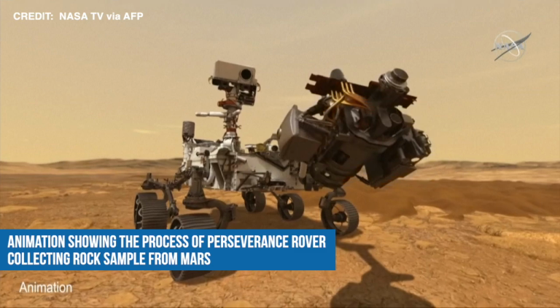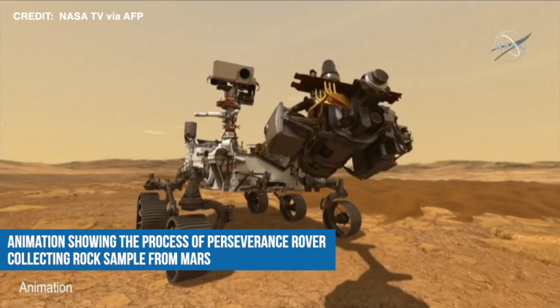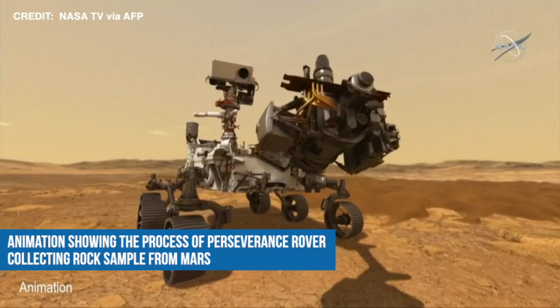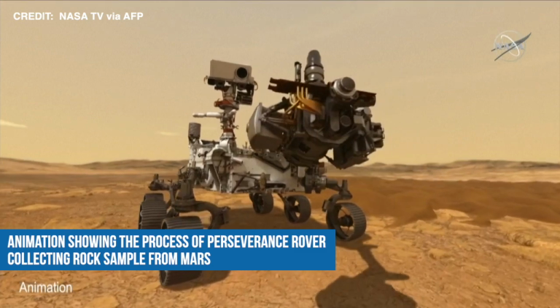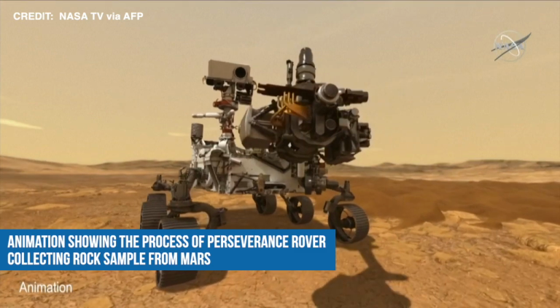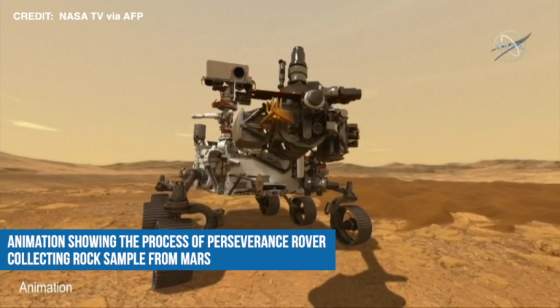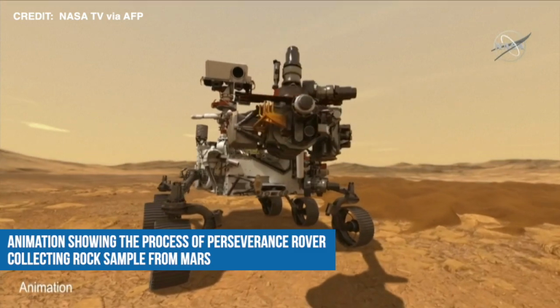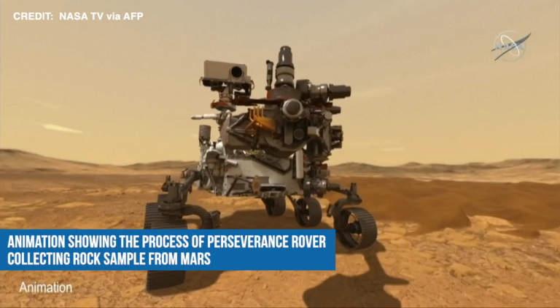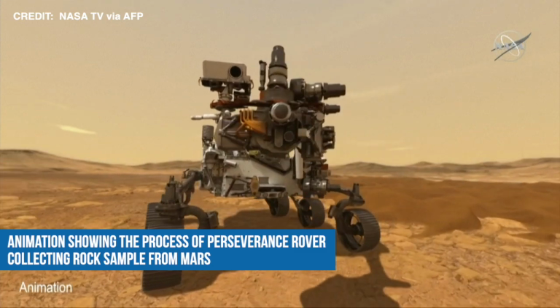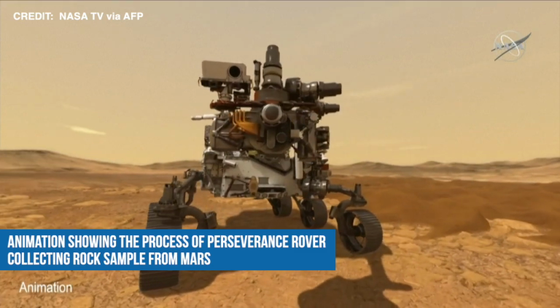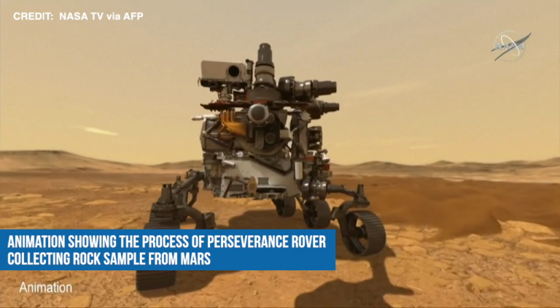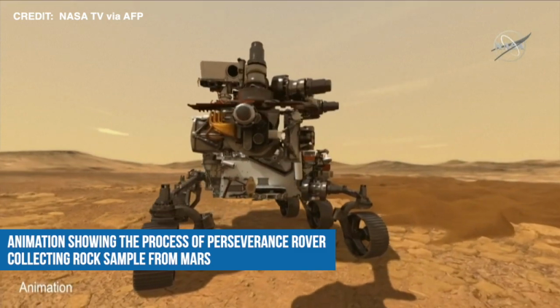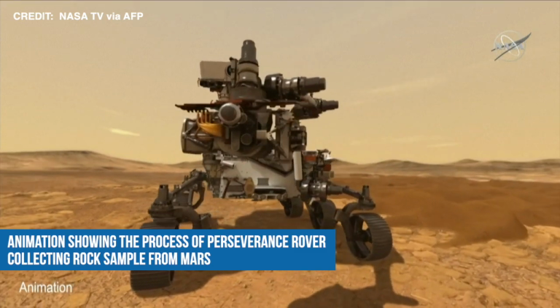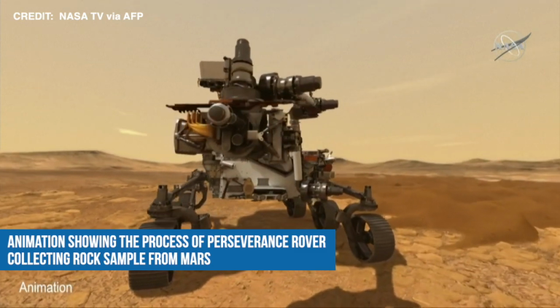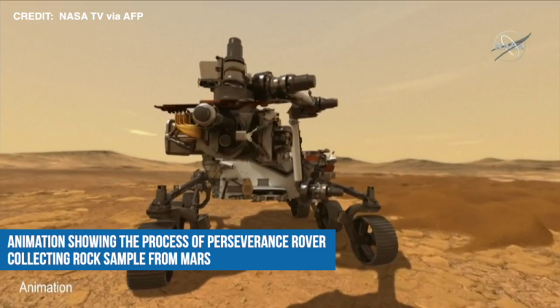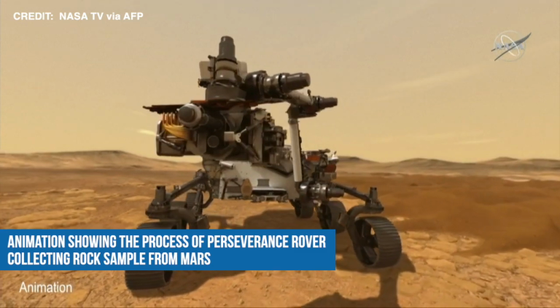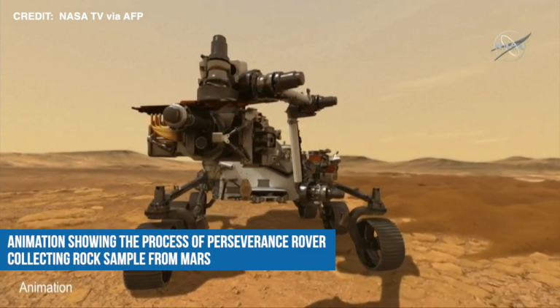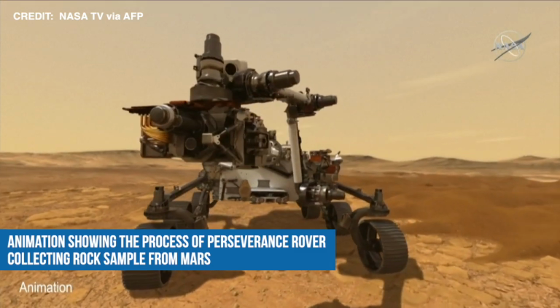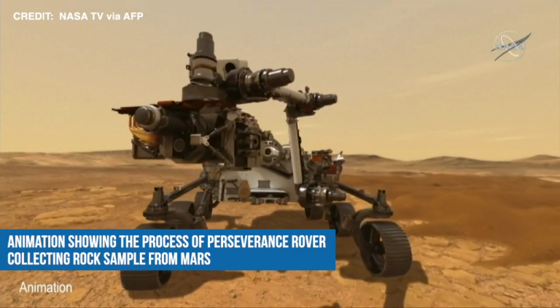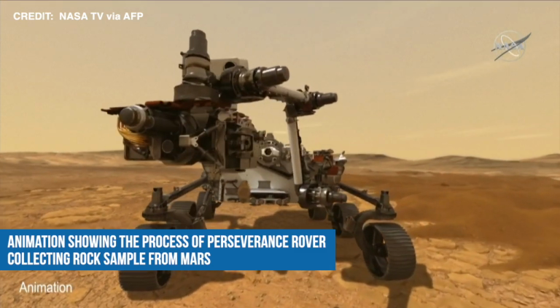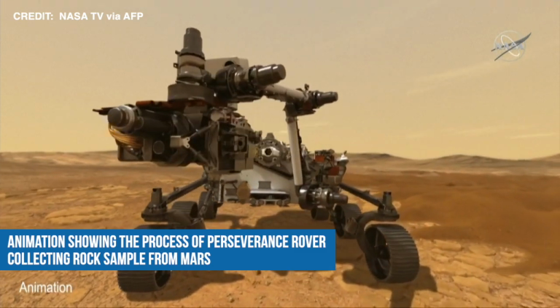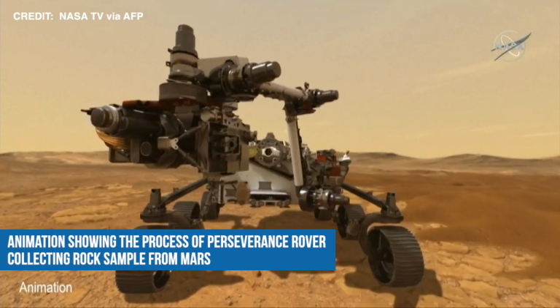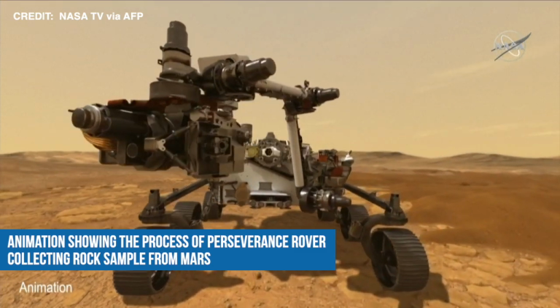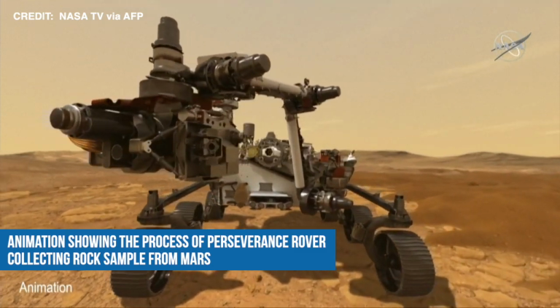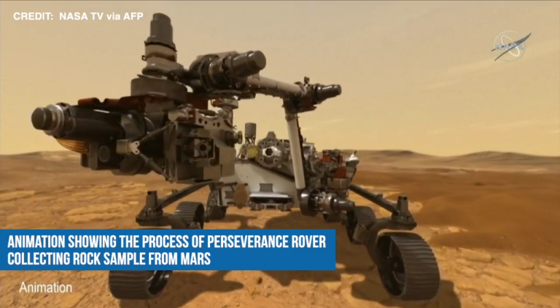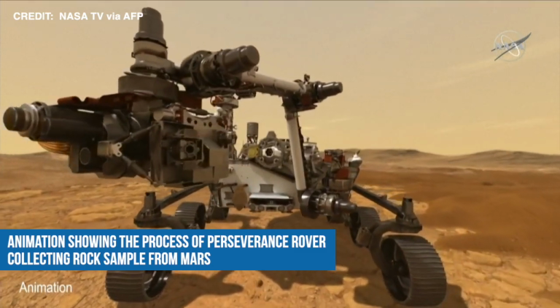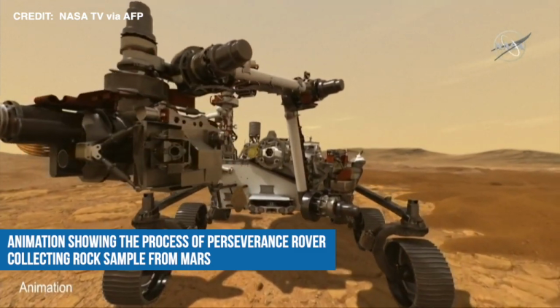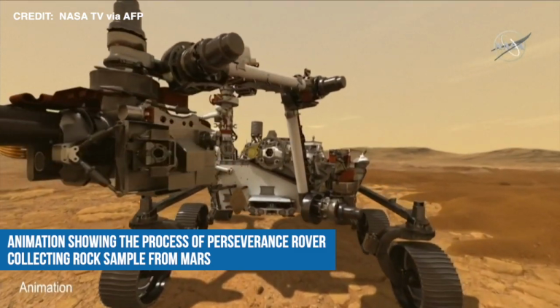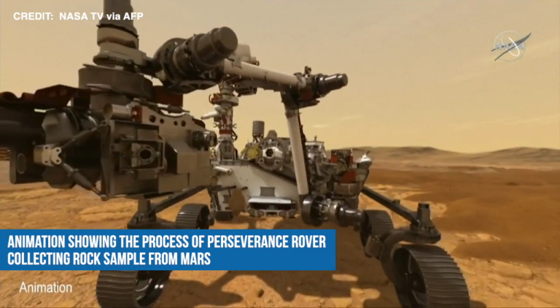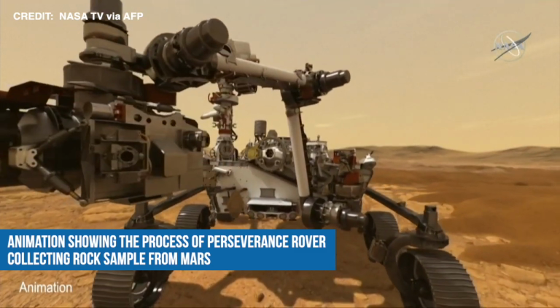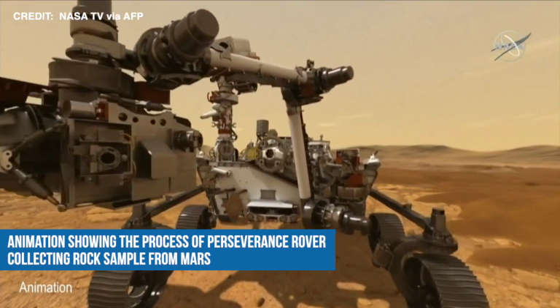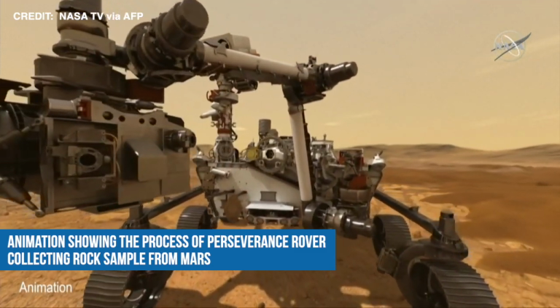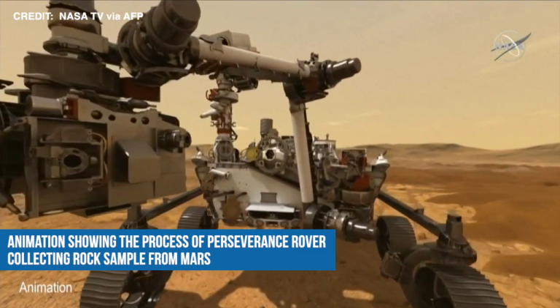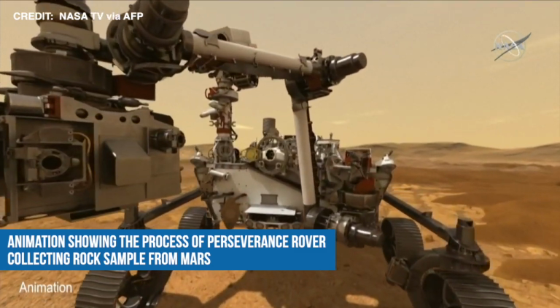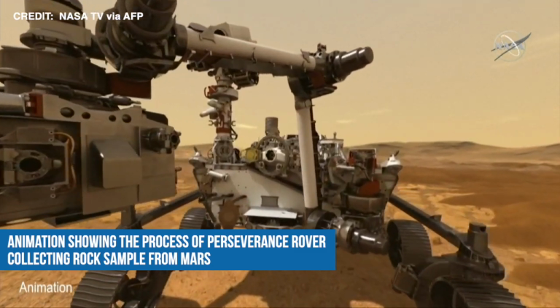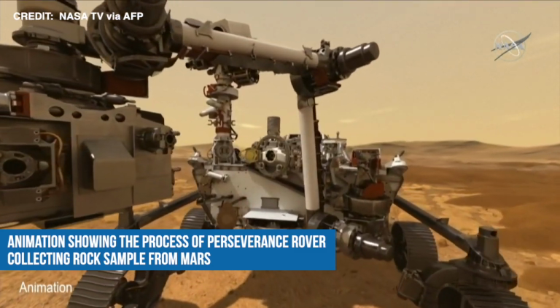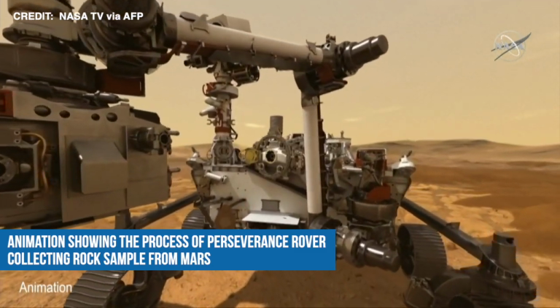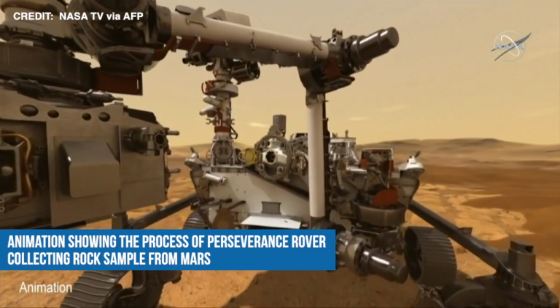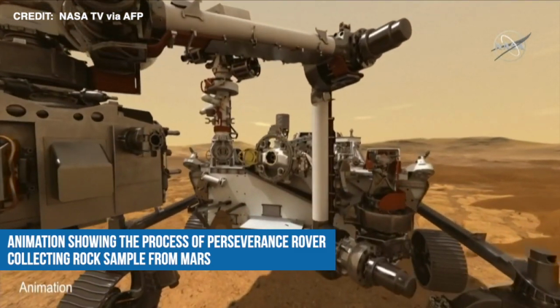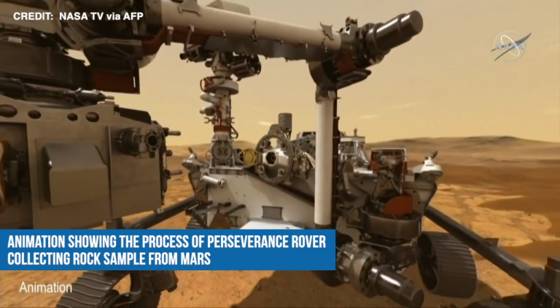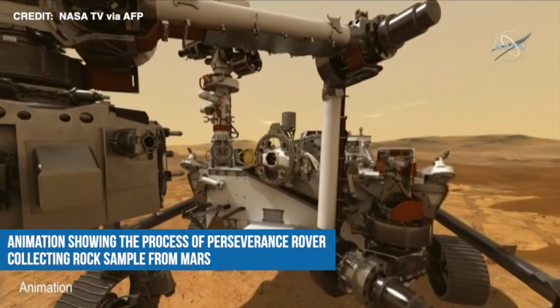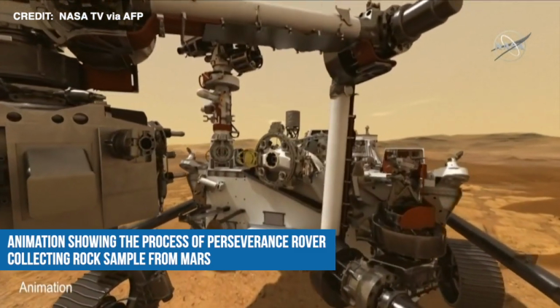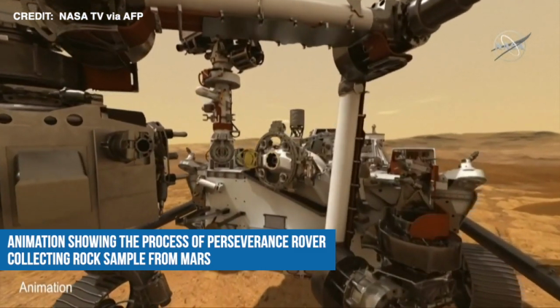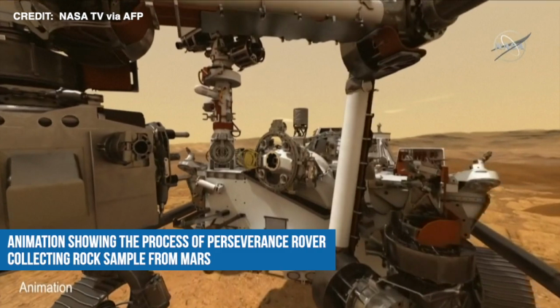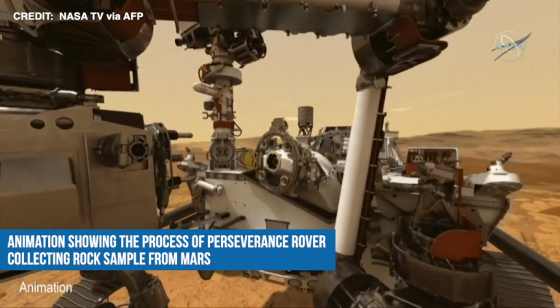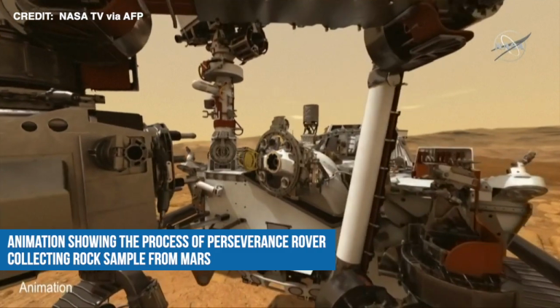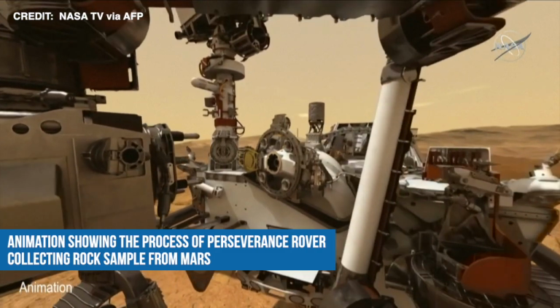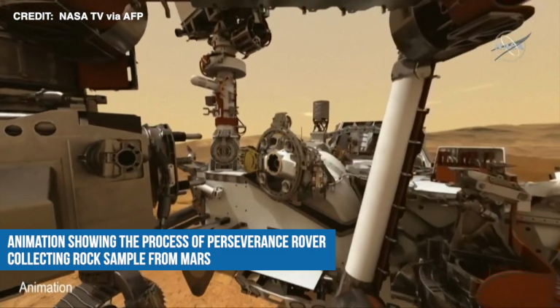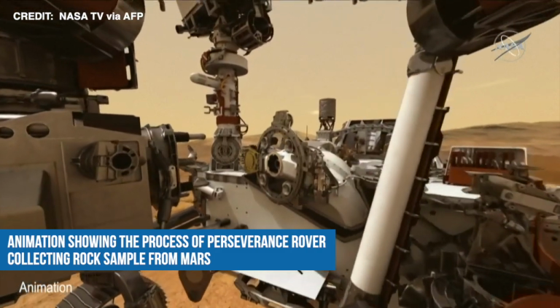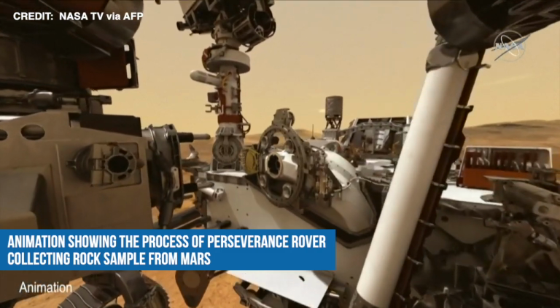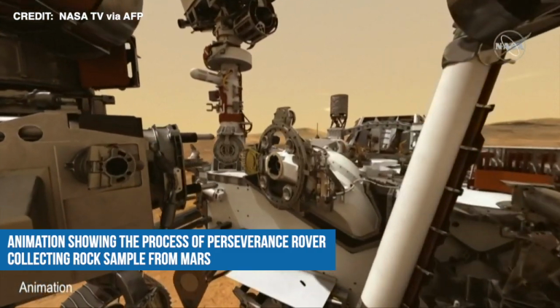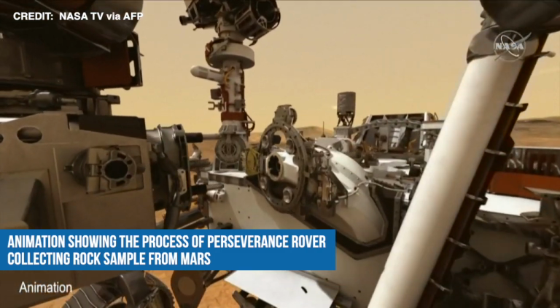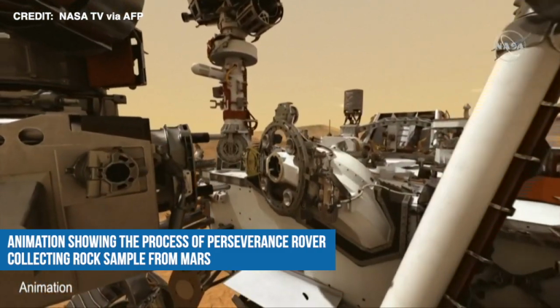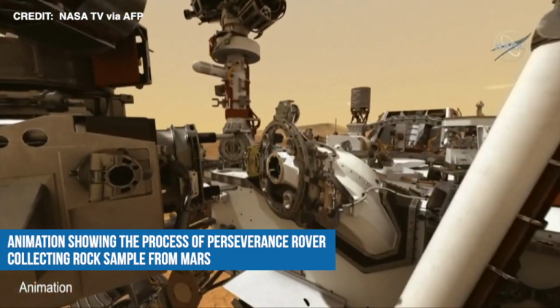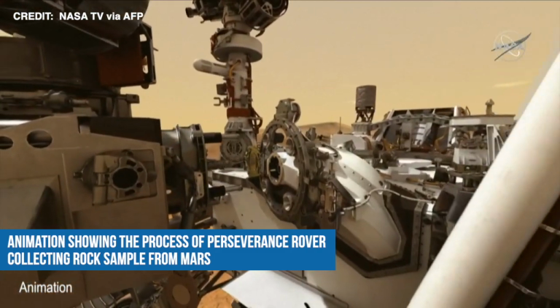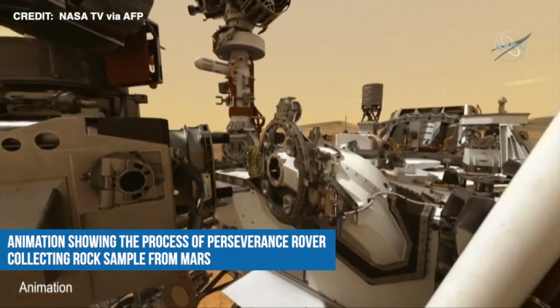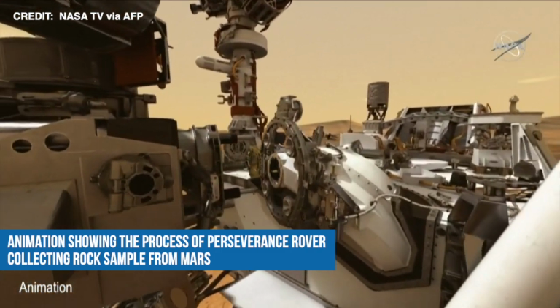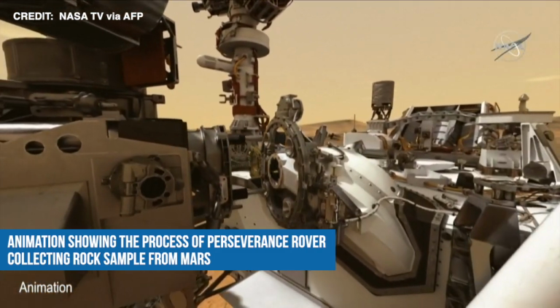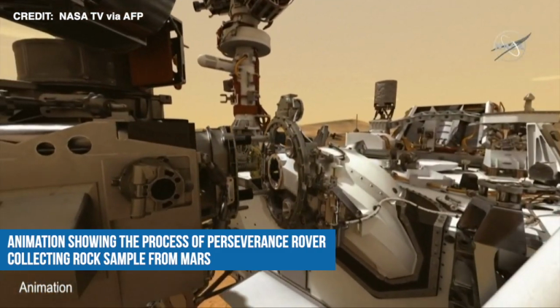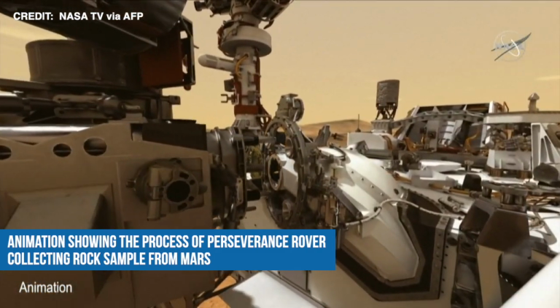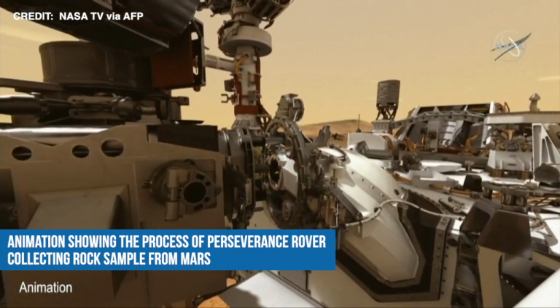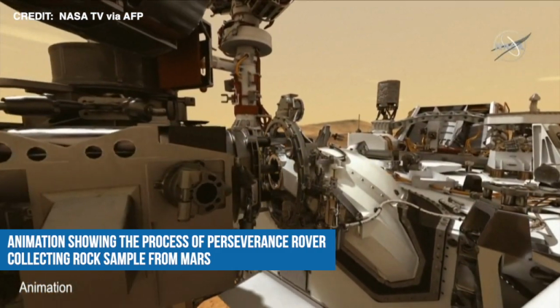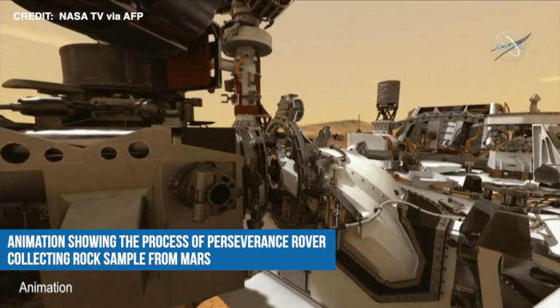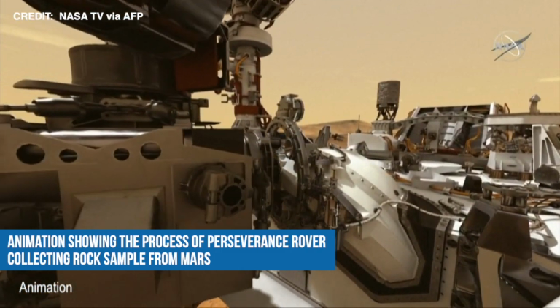The robotic arm retracts from the surface and drops off the drill bit with the now-filled sample tube into our sample processing center.